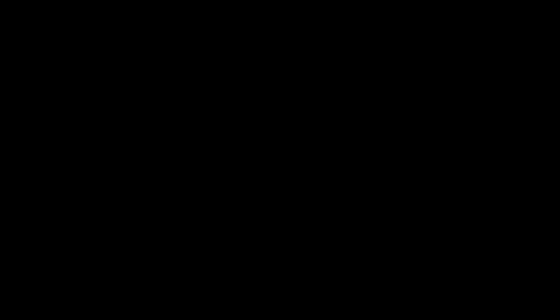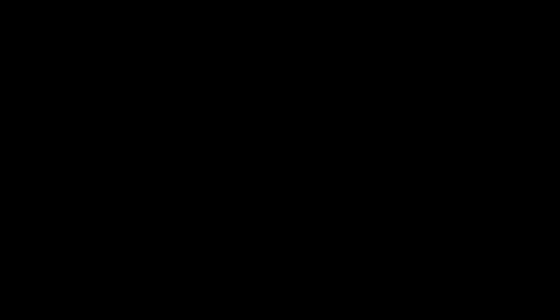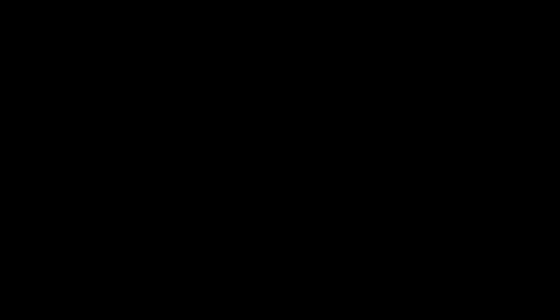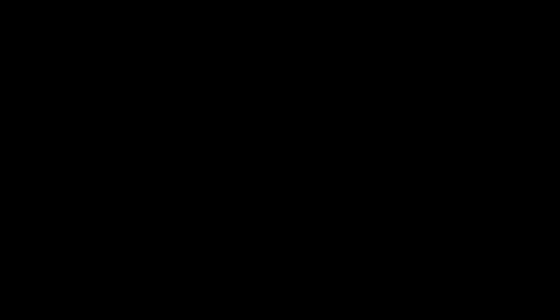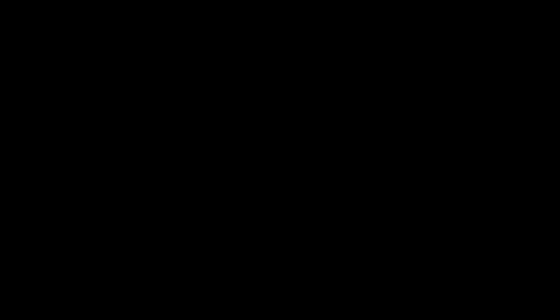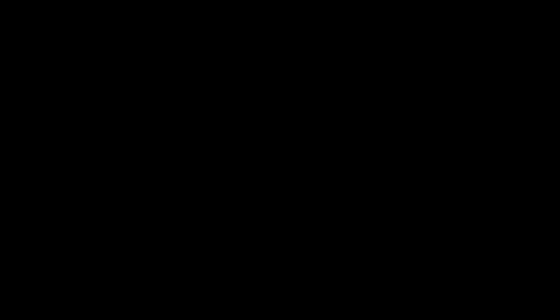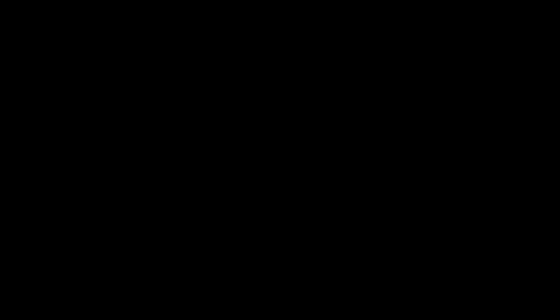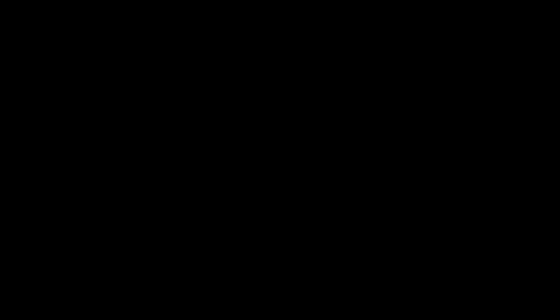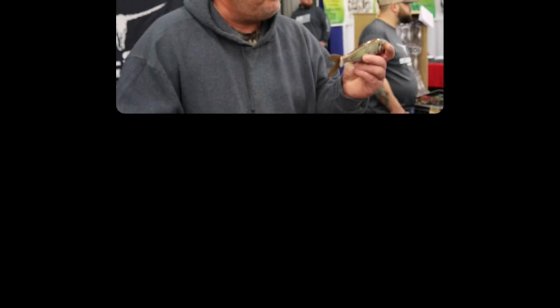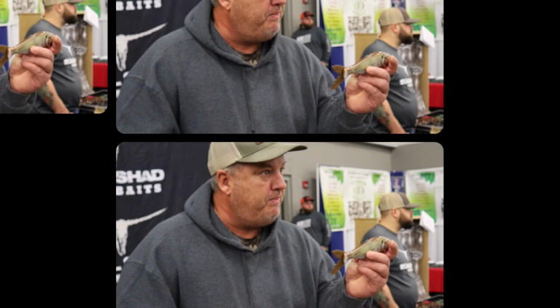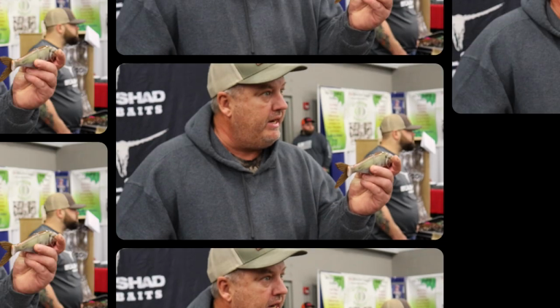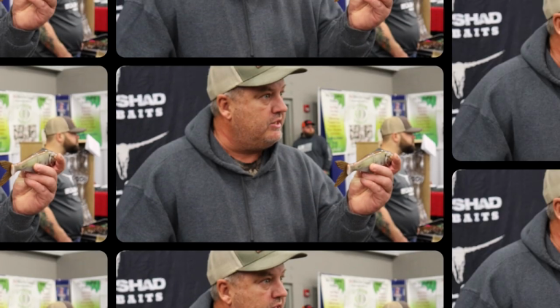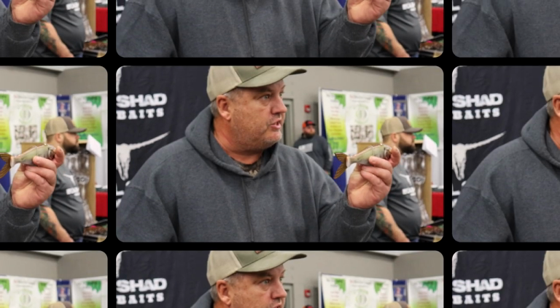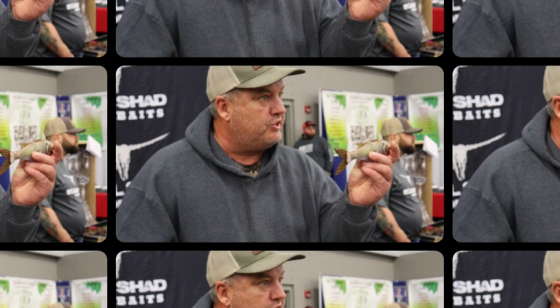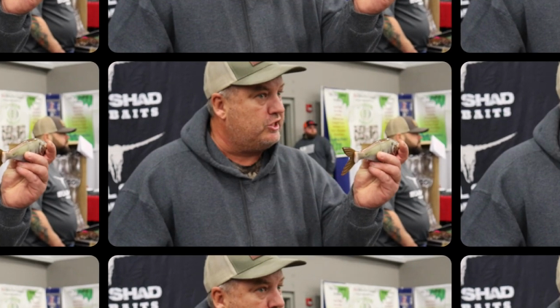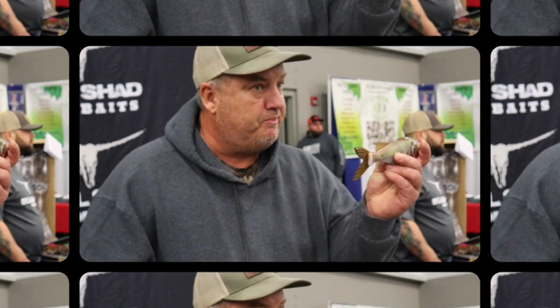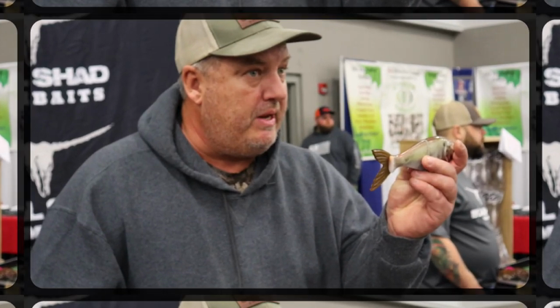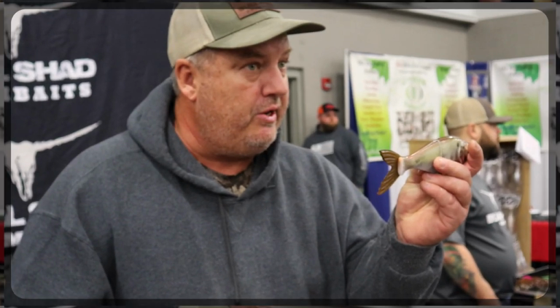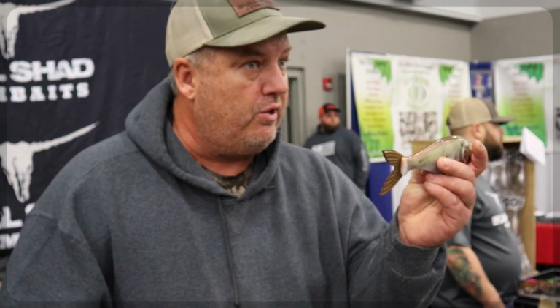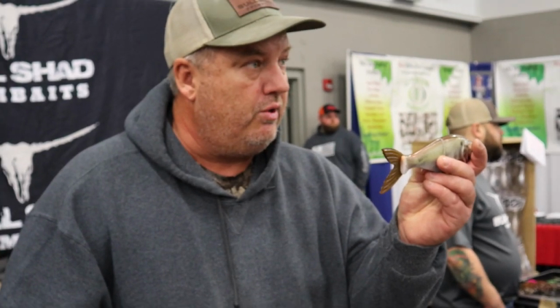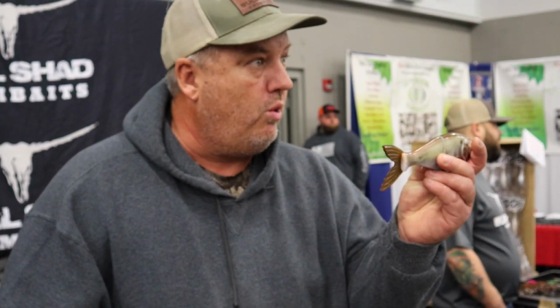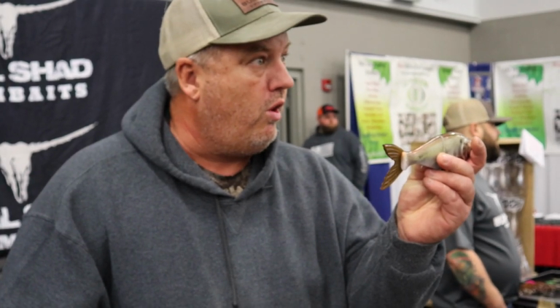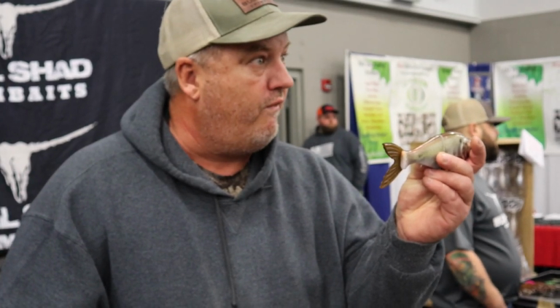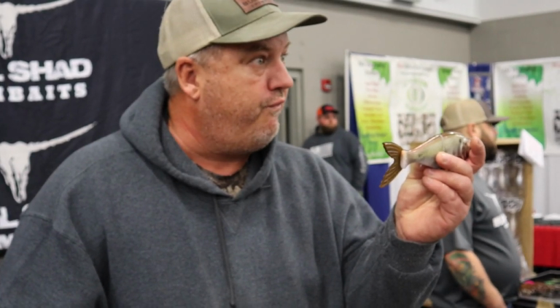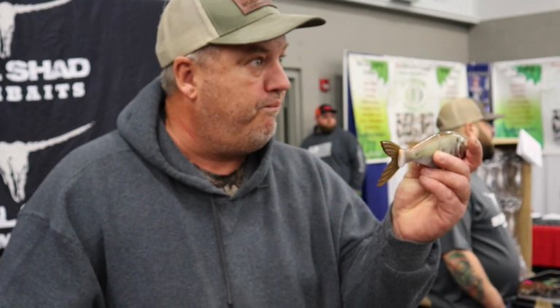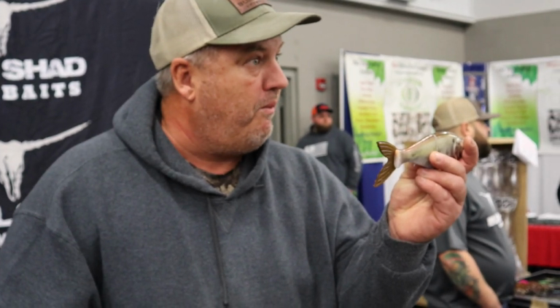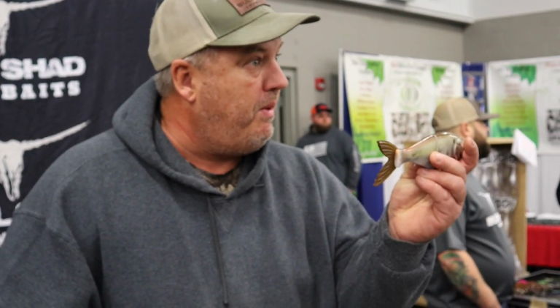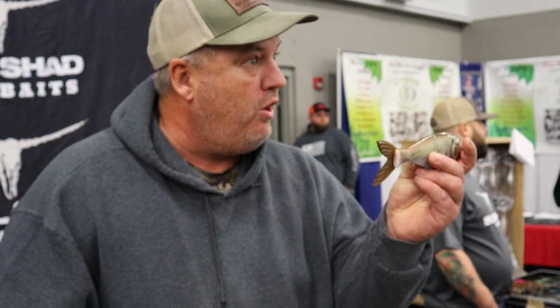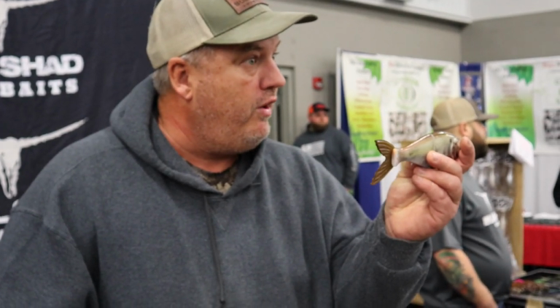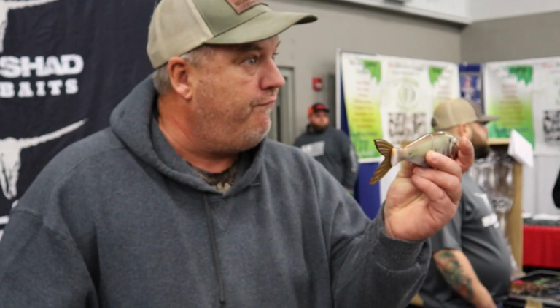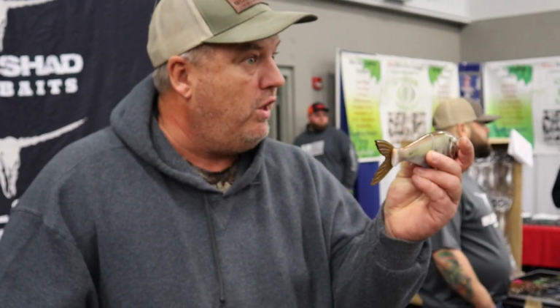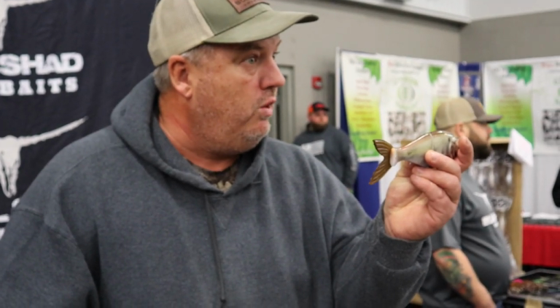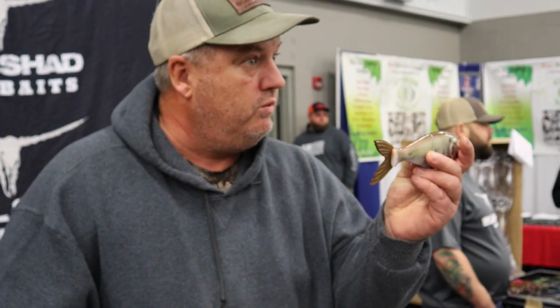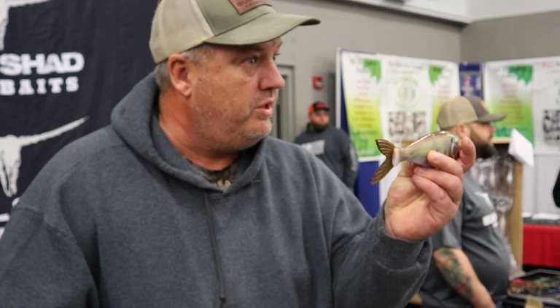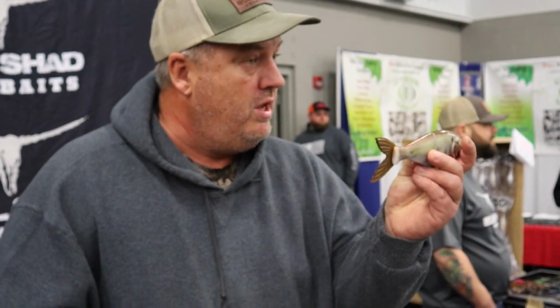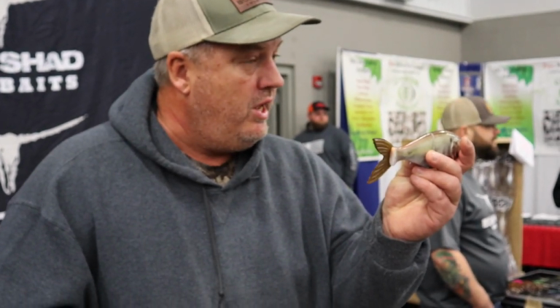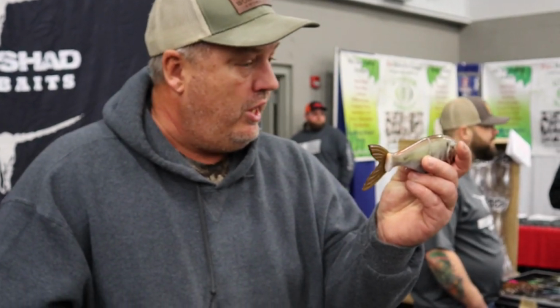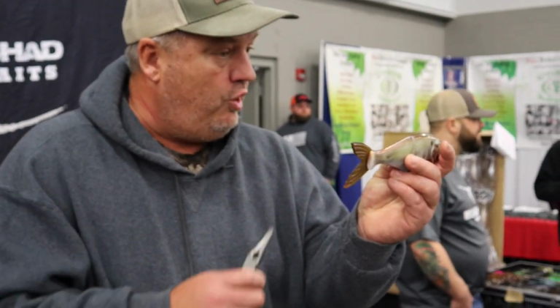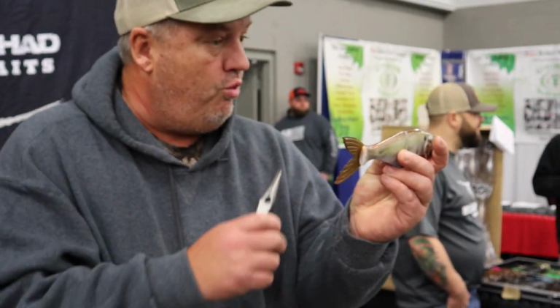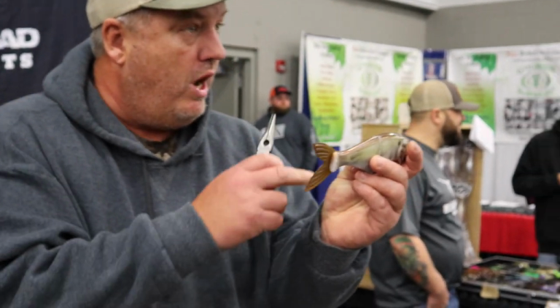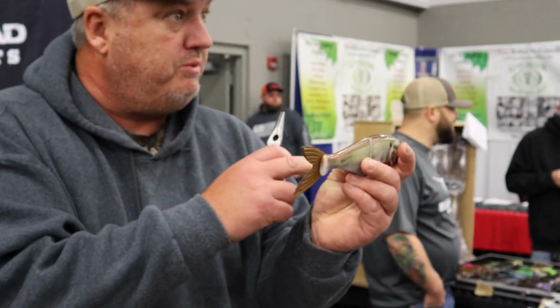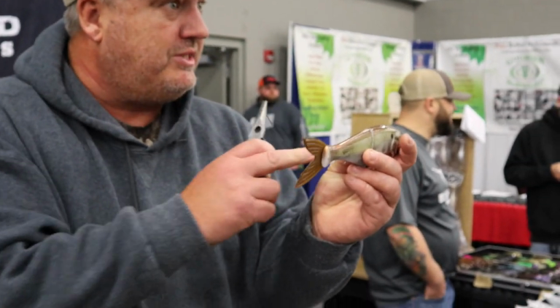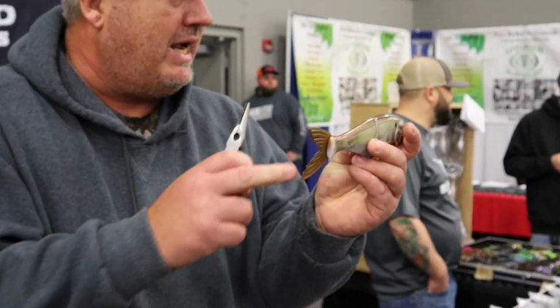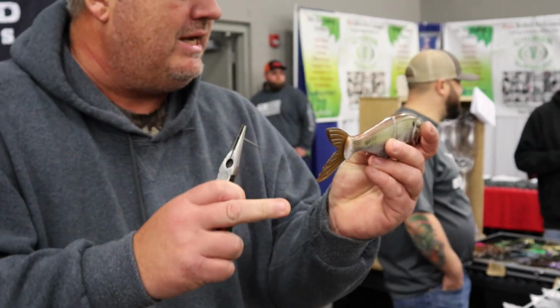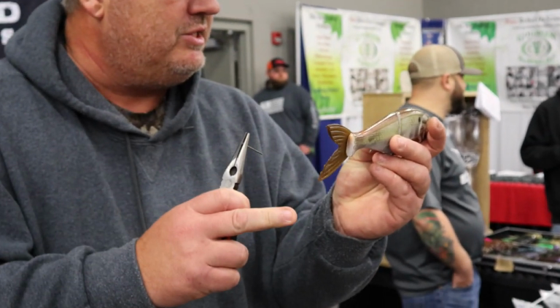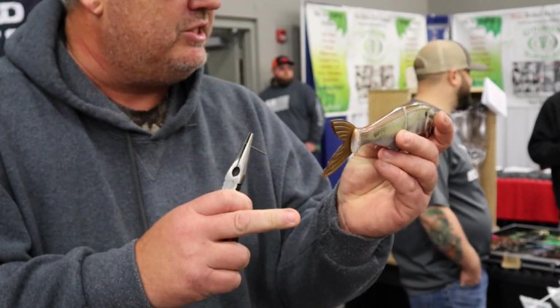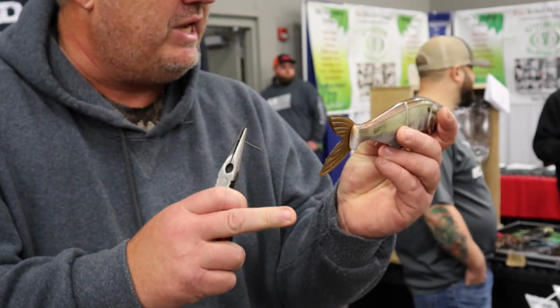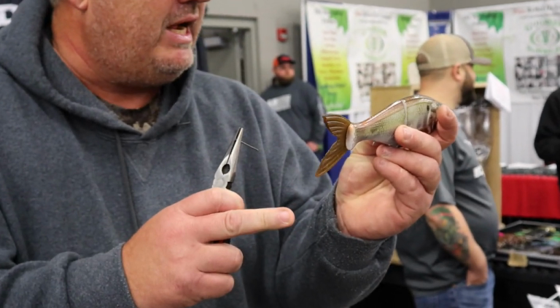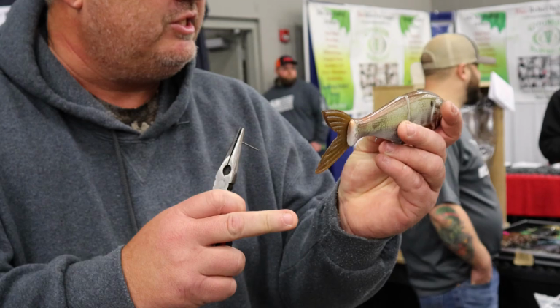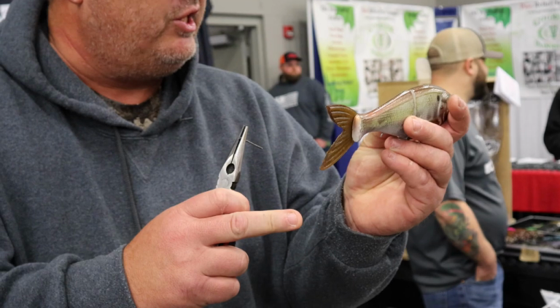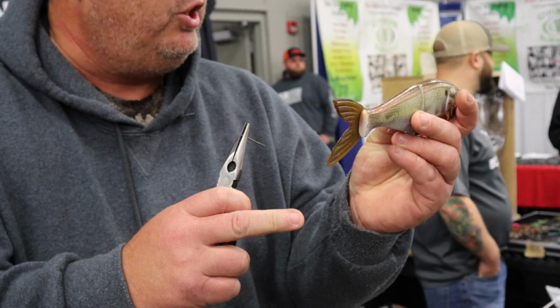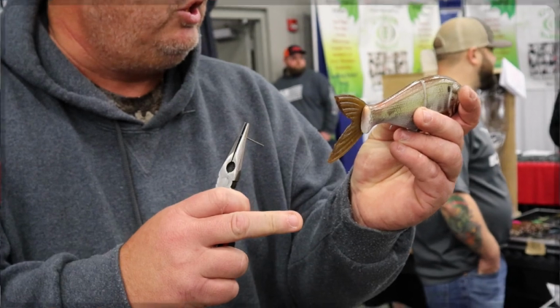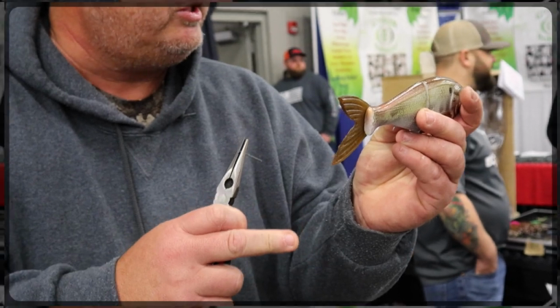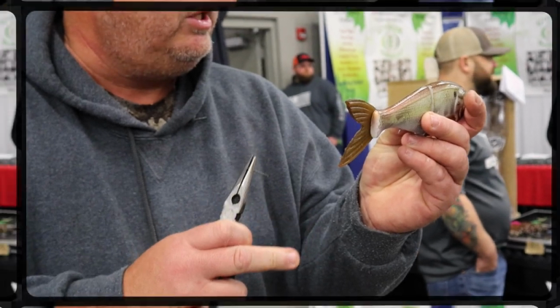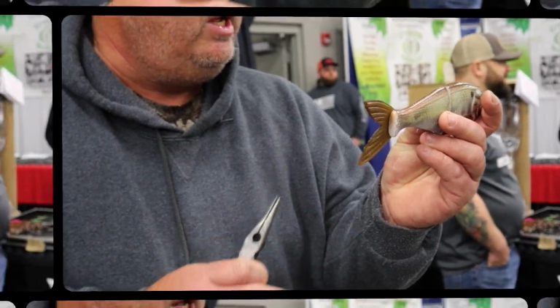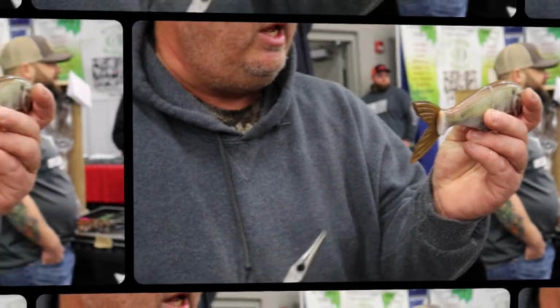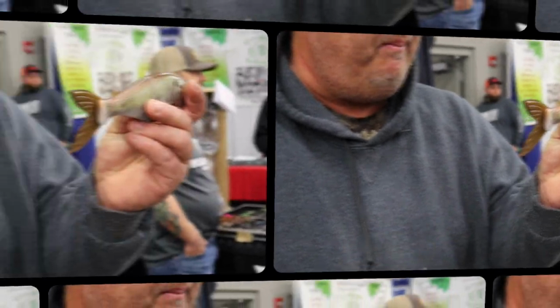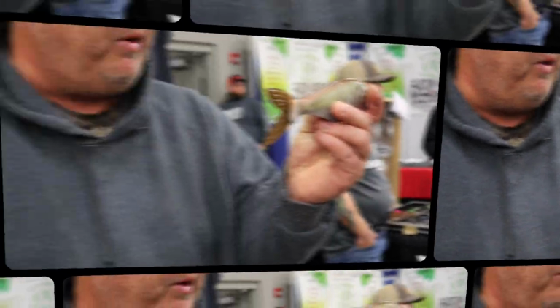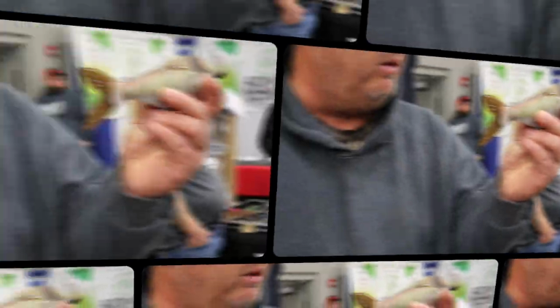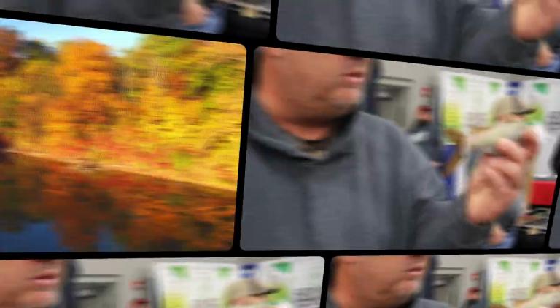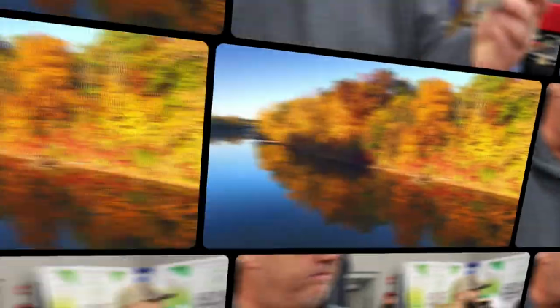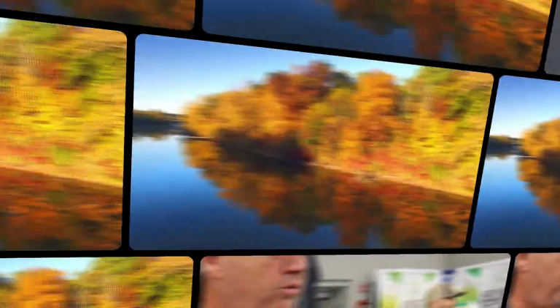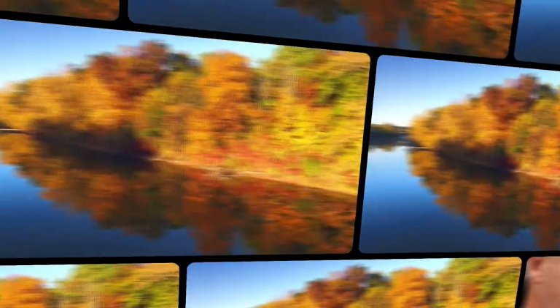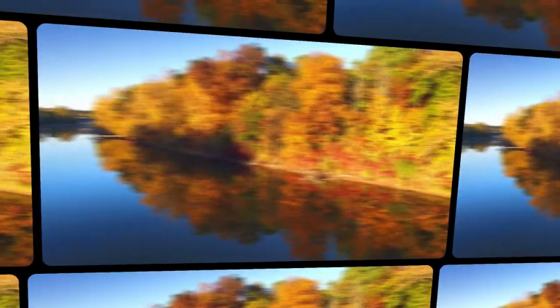If this bait is a suspender or barely floats and you upsize the size of the hooks, it becomes a brick.